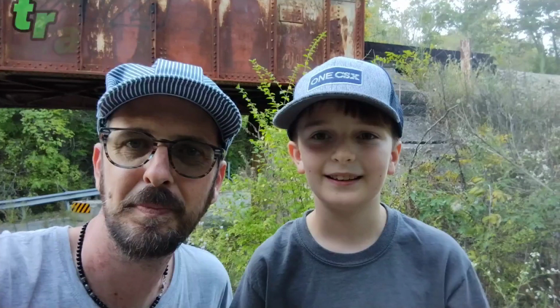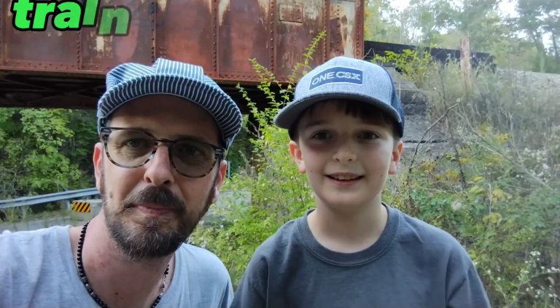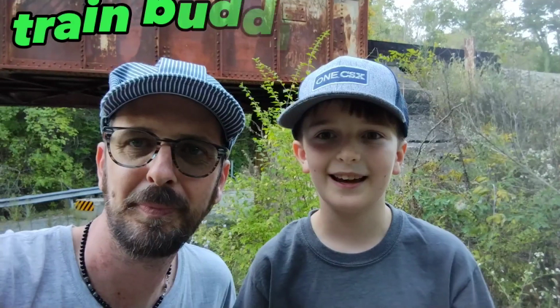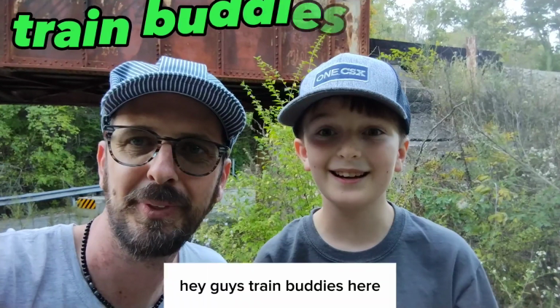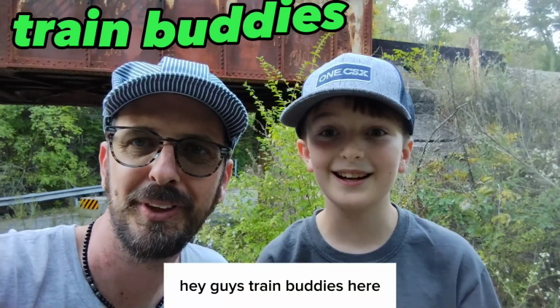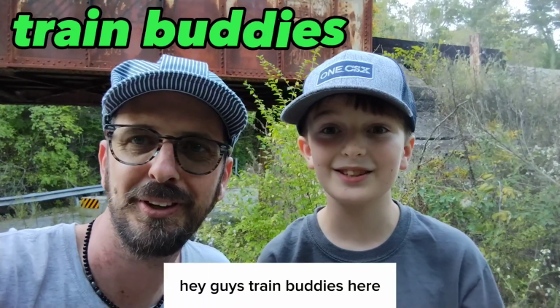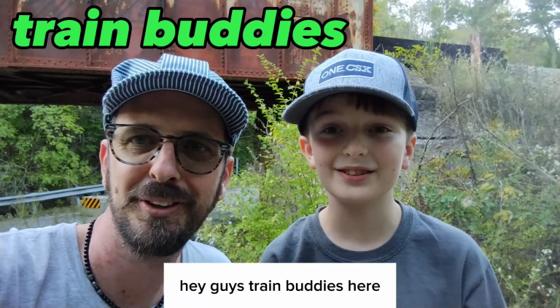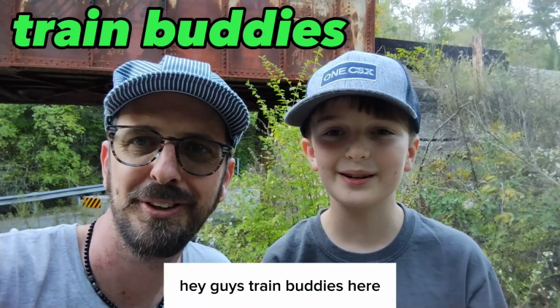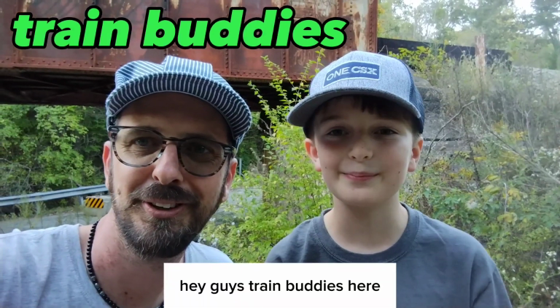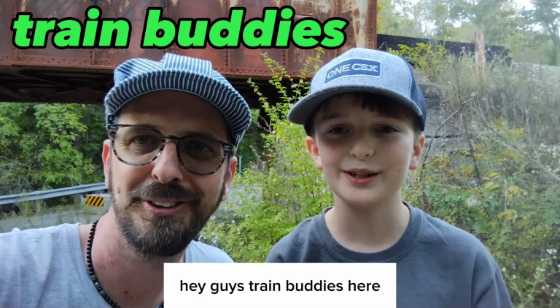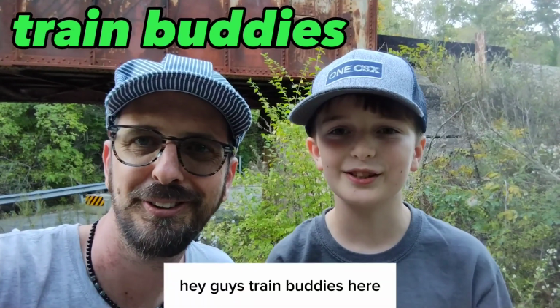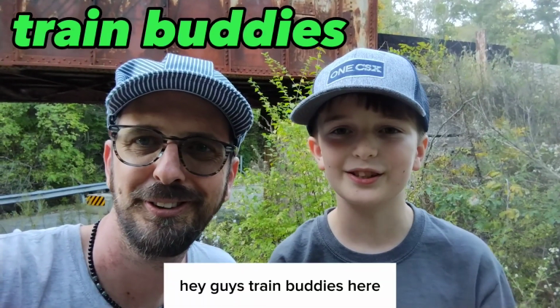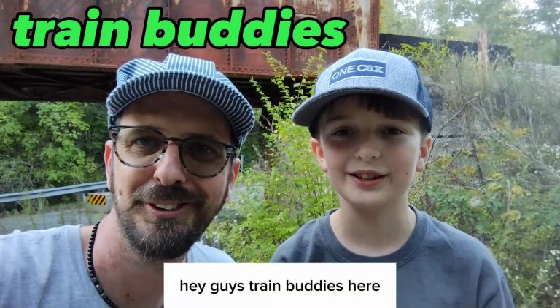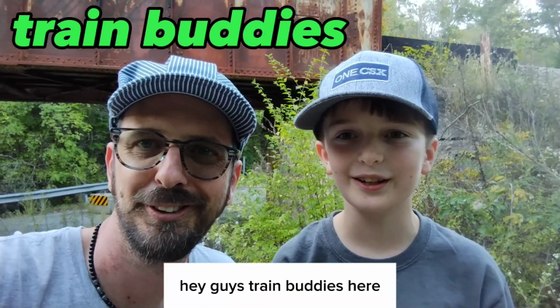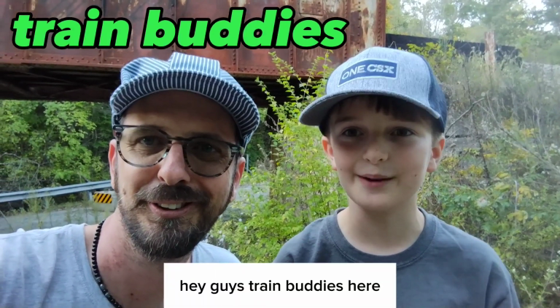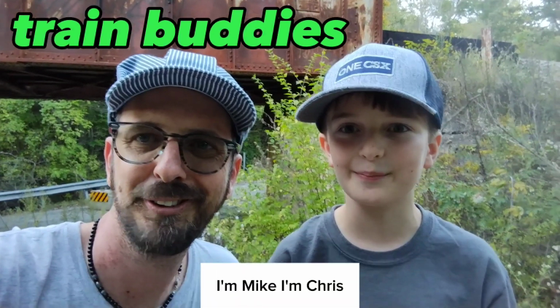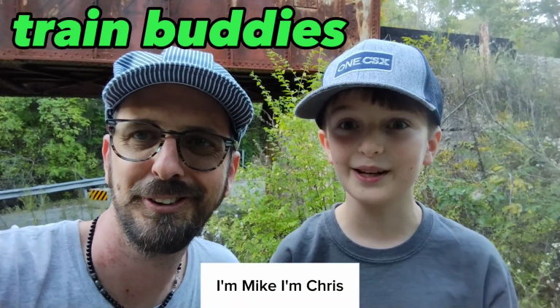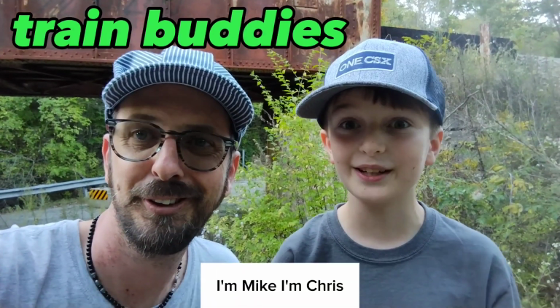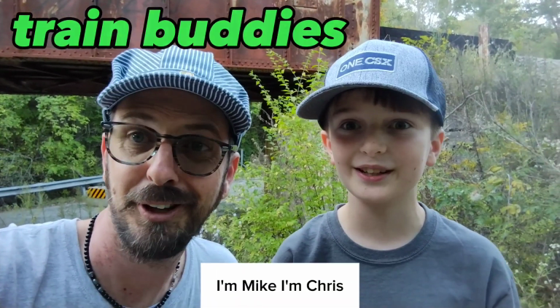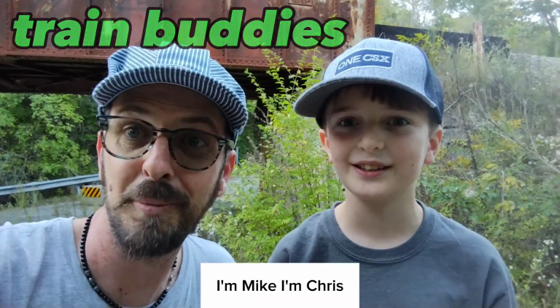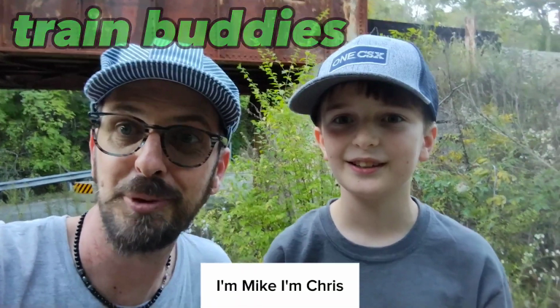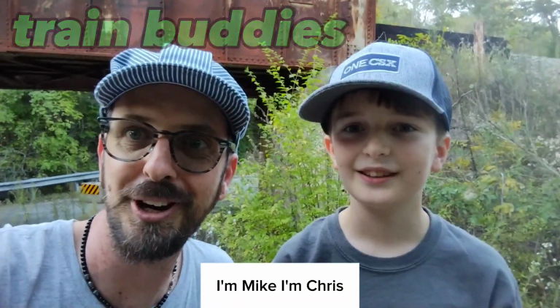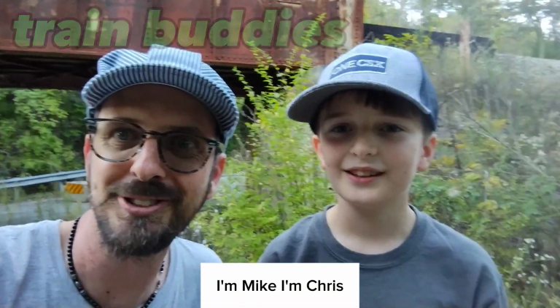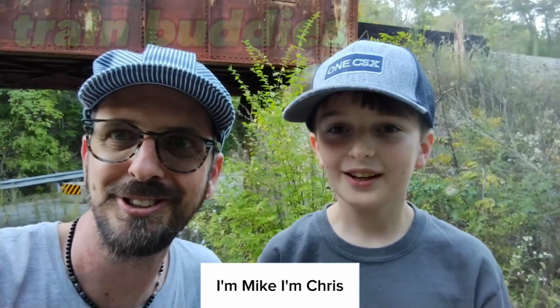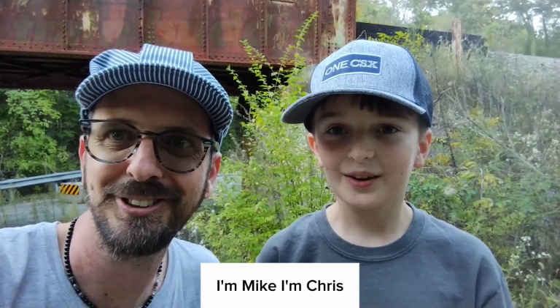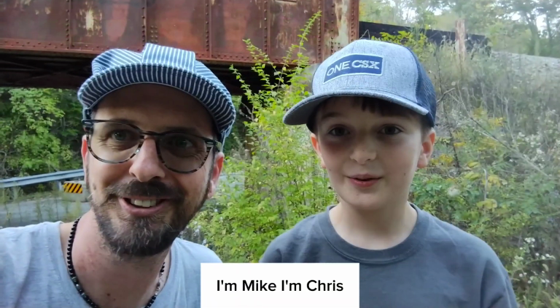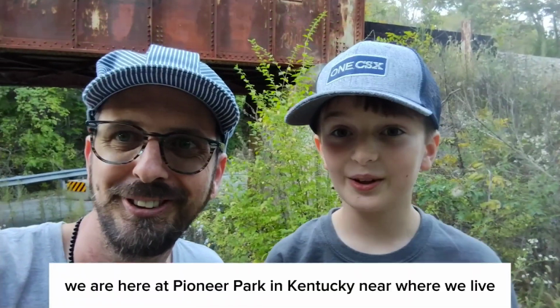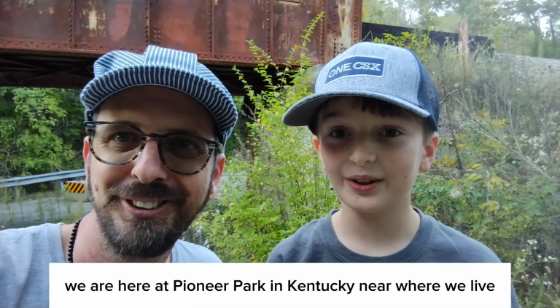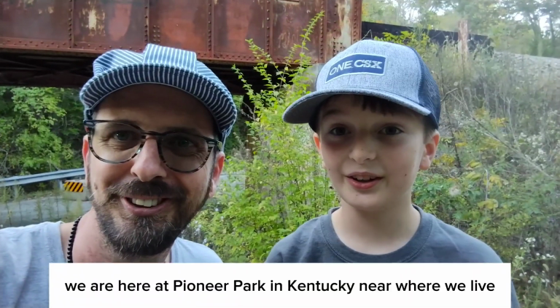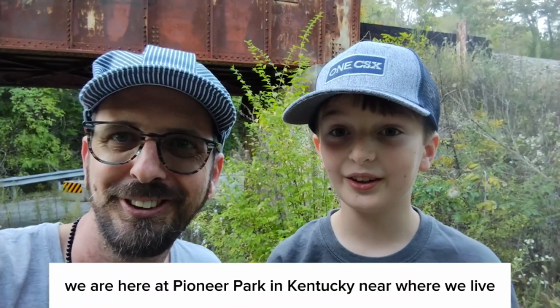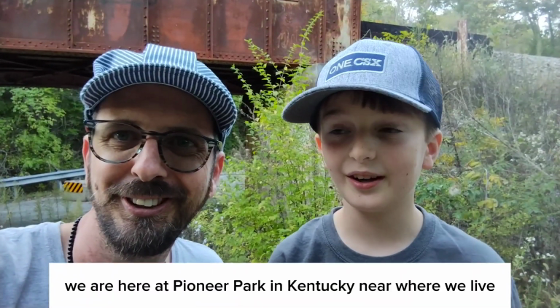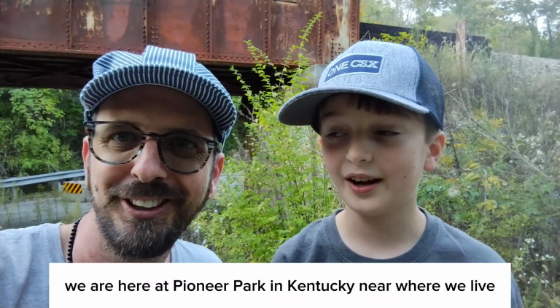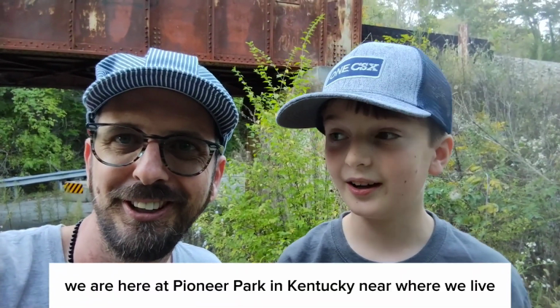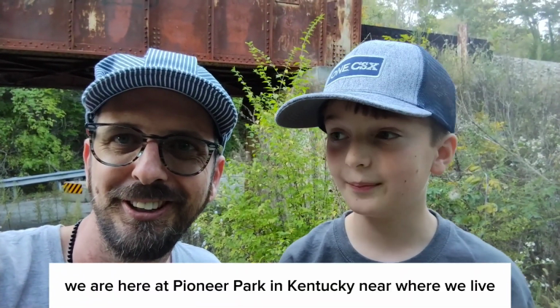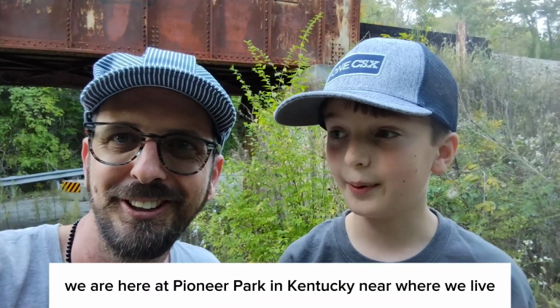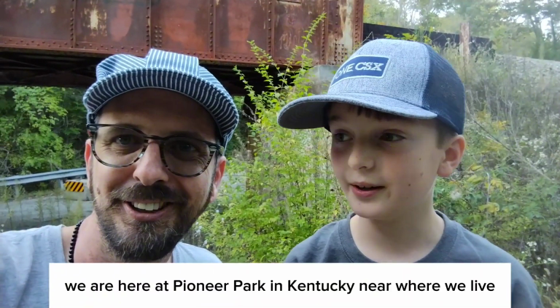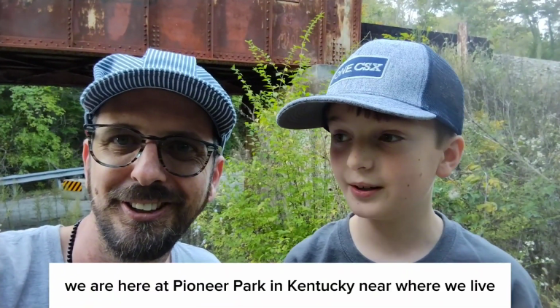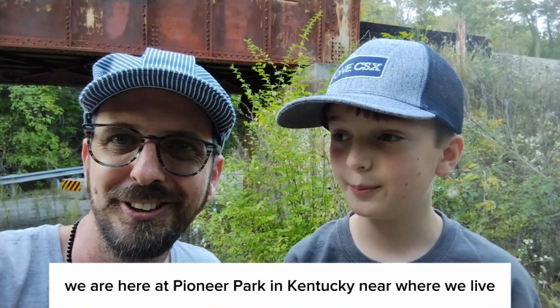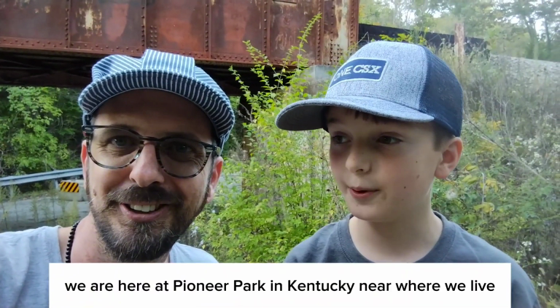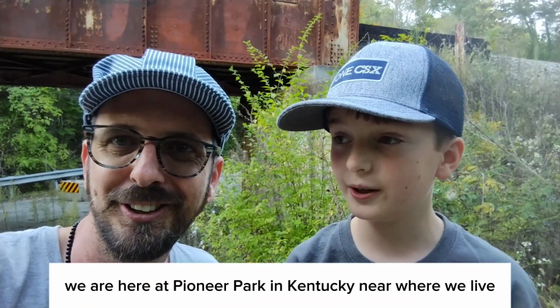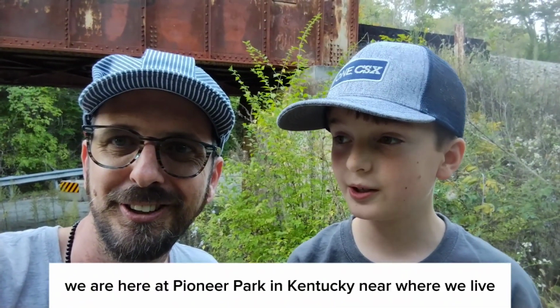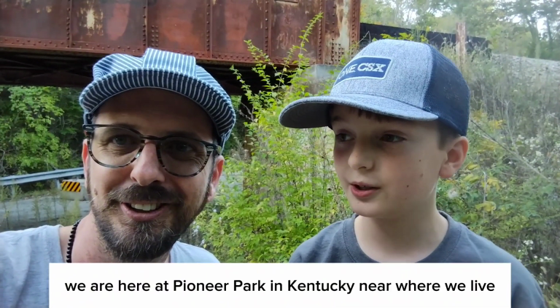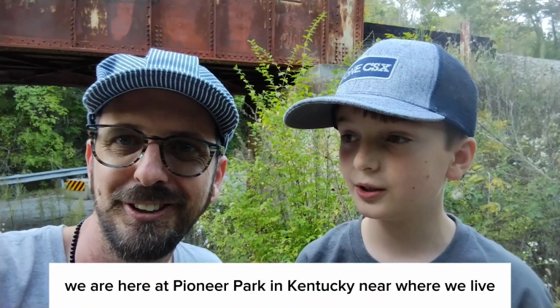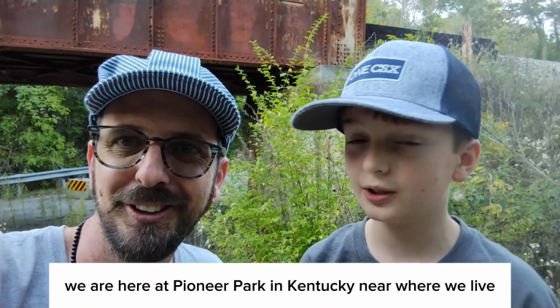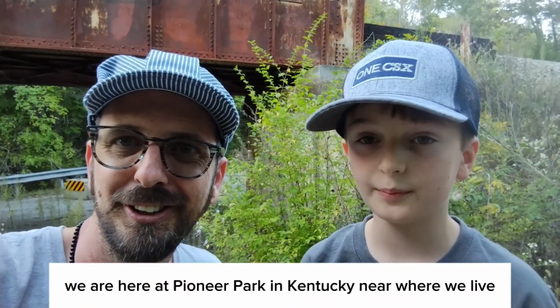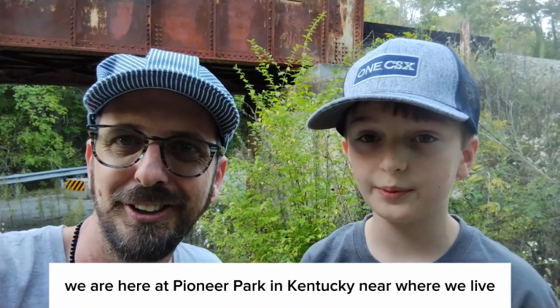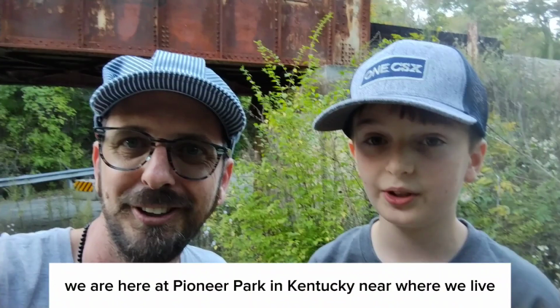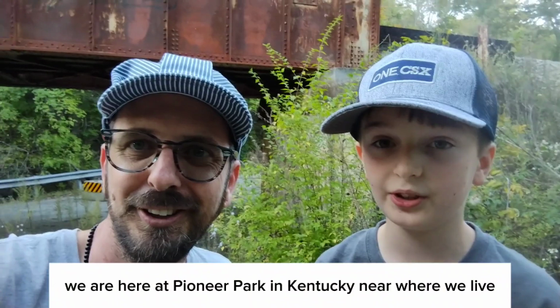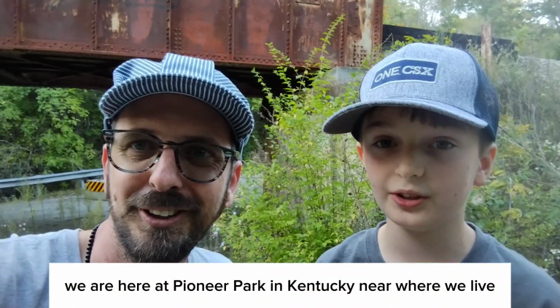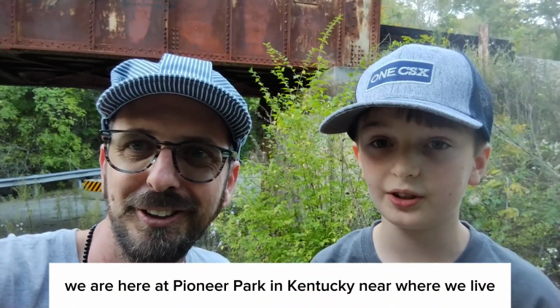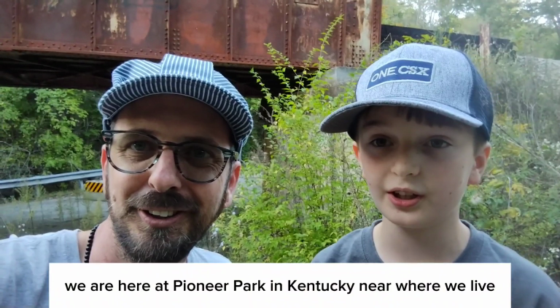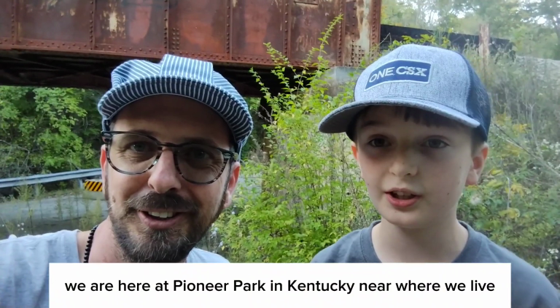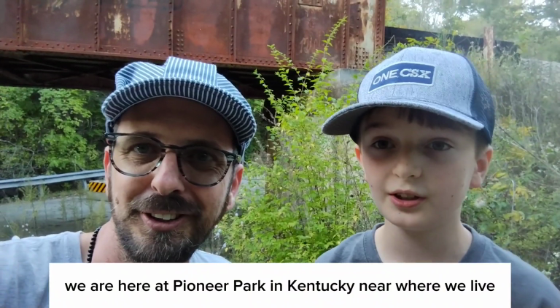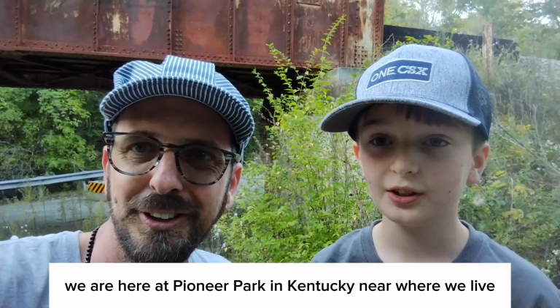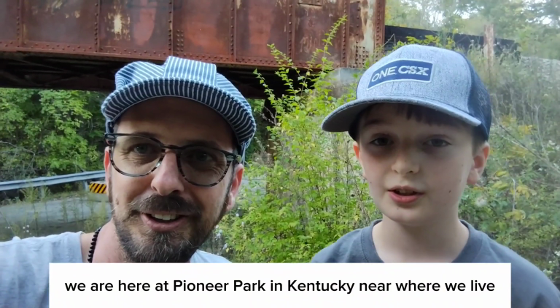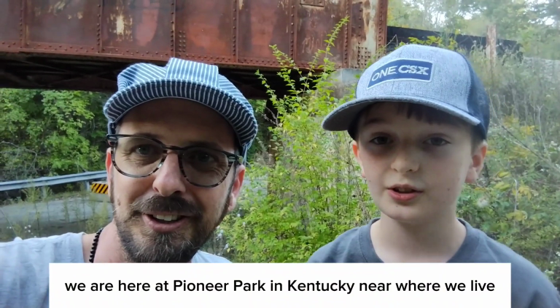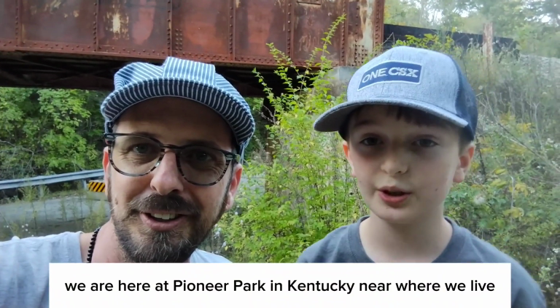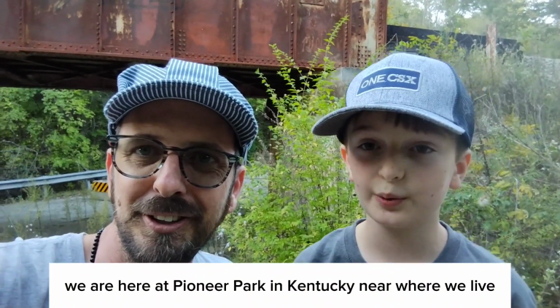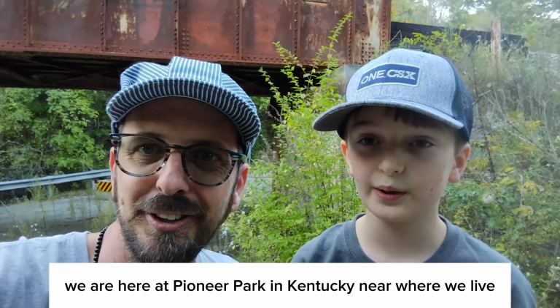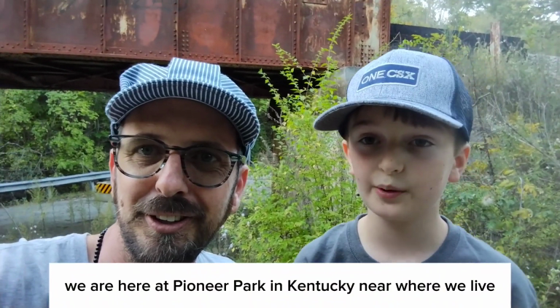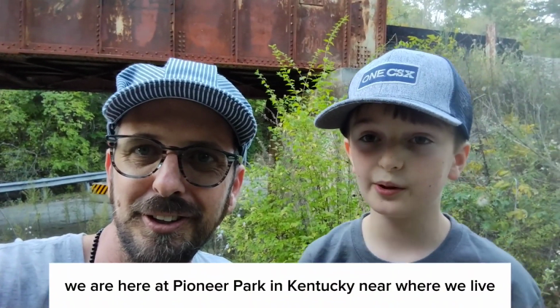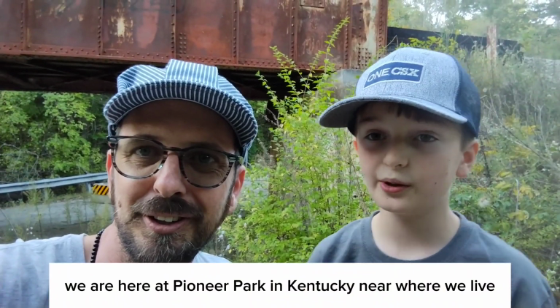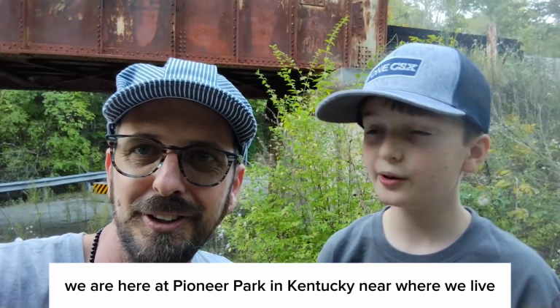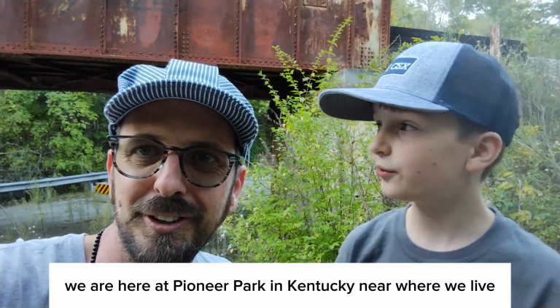Hey guys, Train Buddies here. I'm Mike. I'm Chris. We are here at Pioneer Park, Kentucky, near where we live.